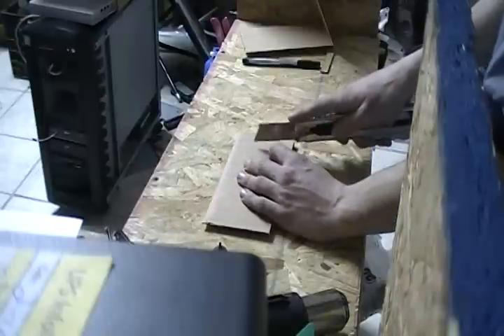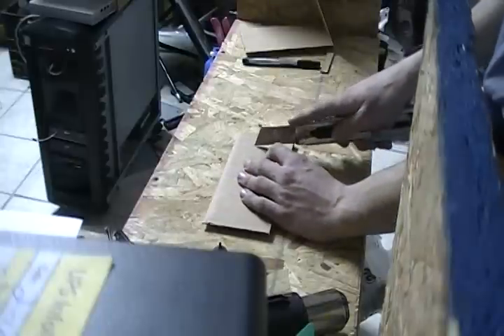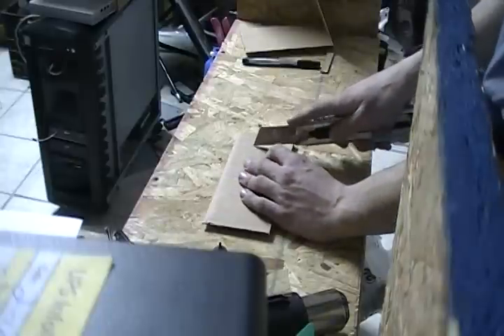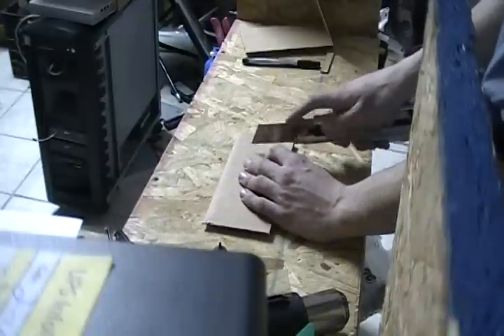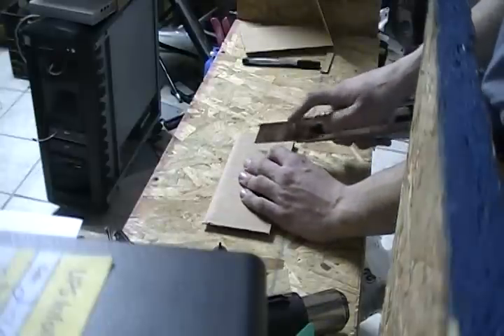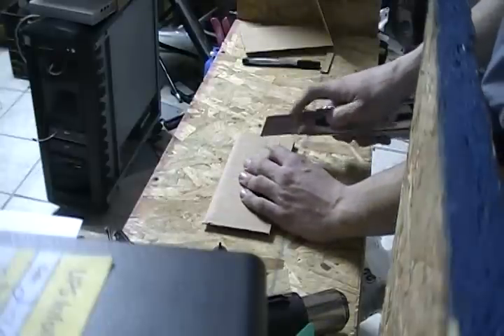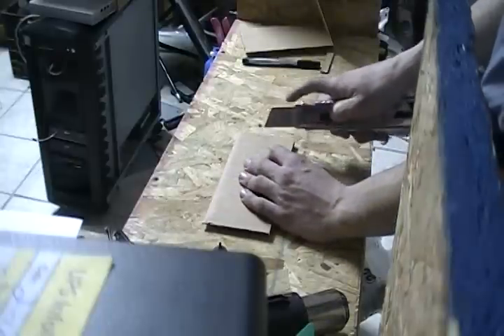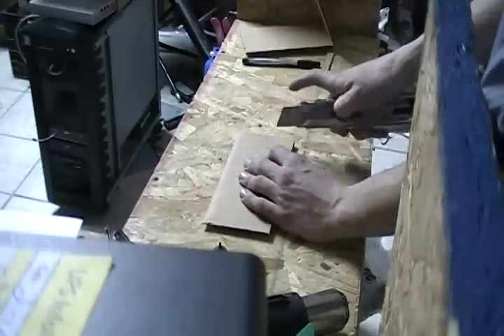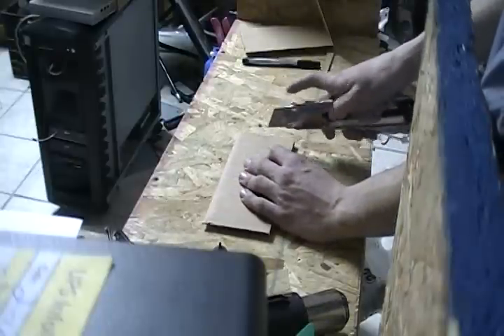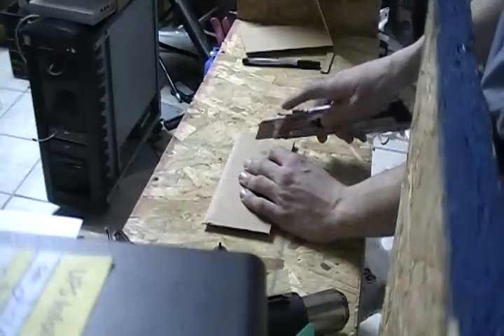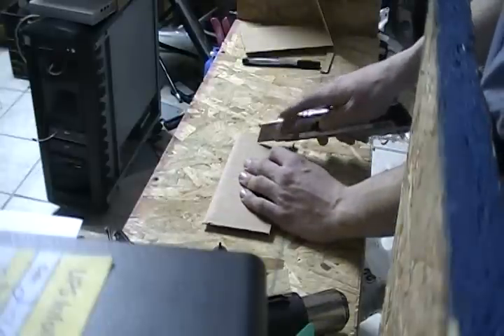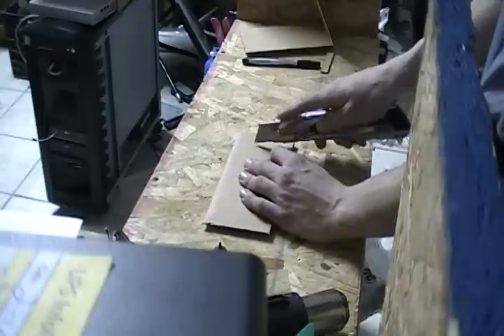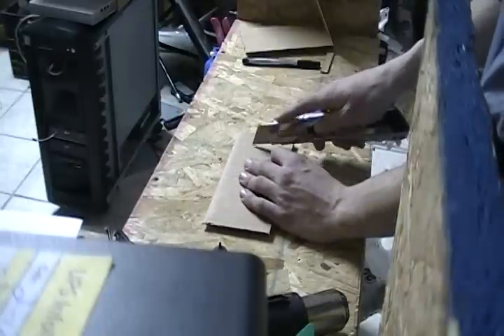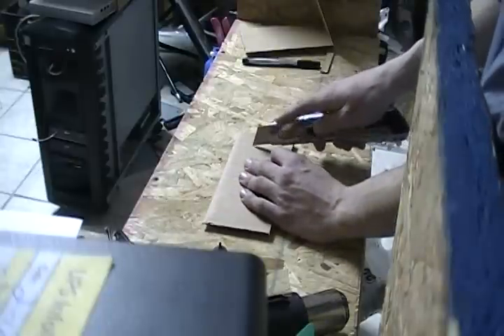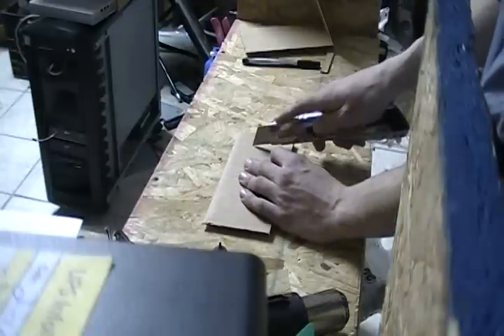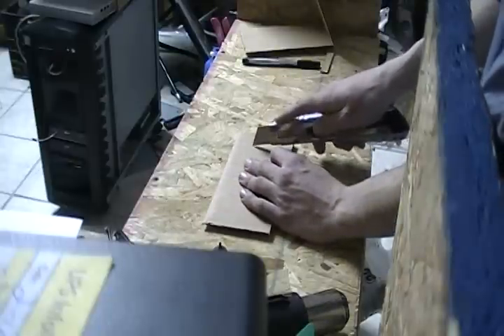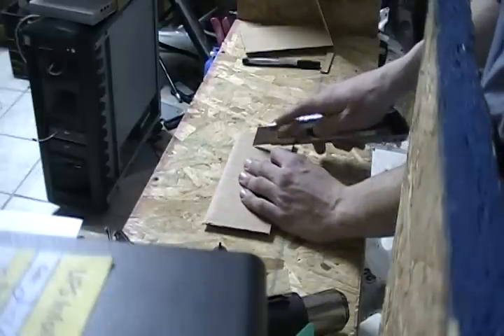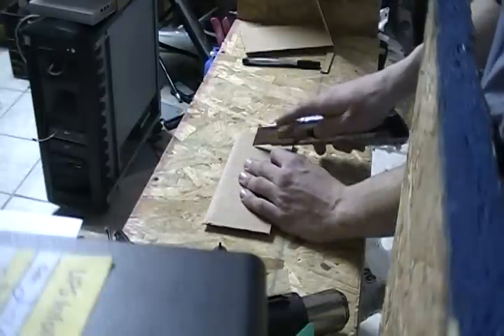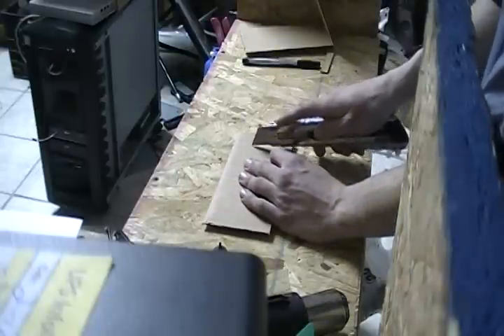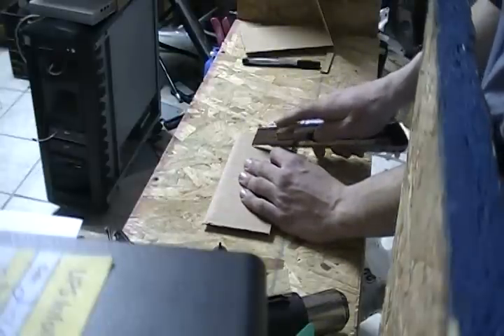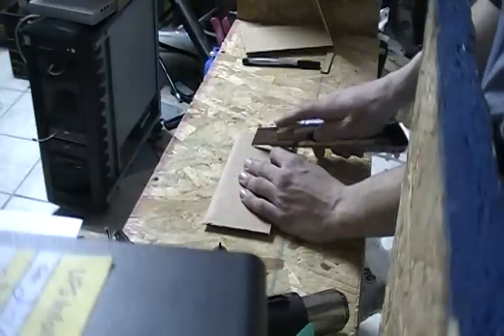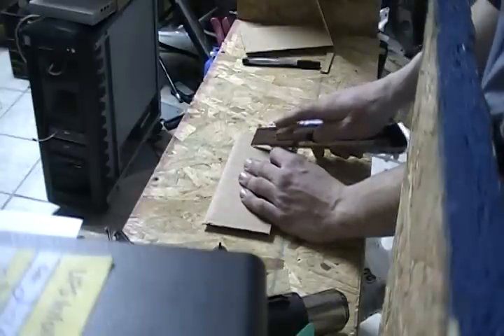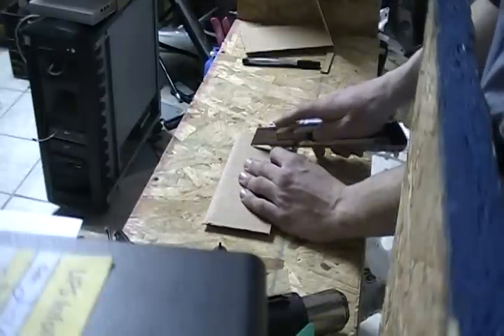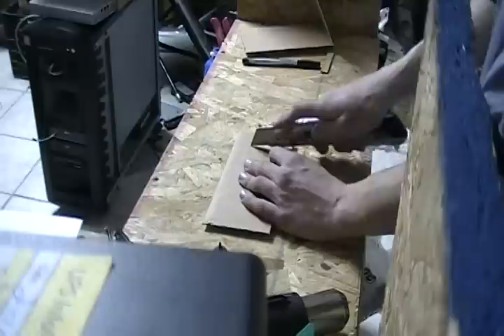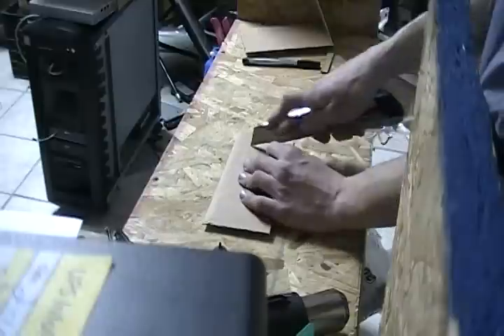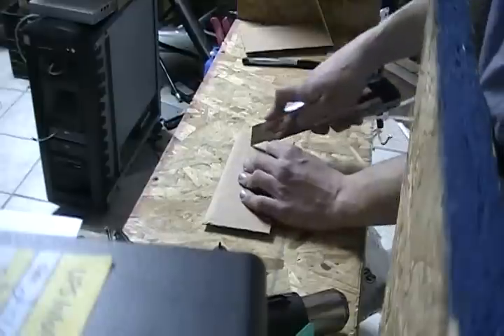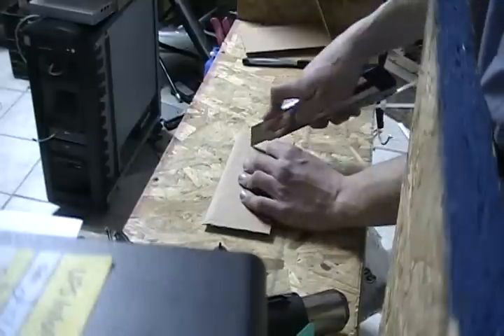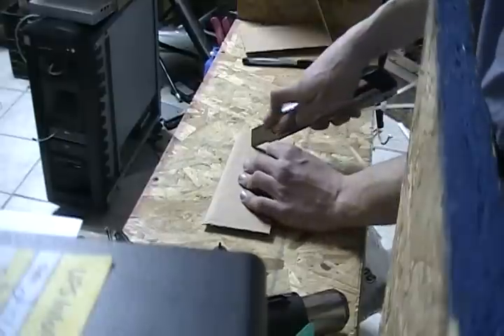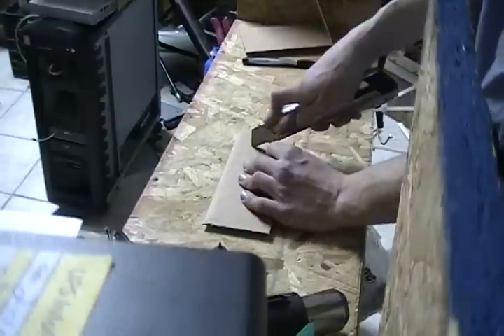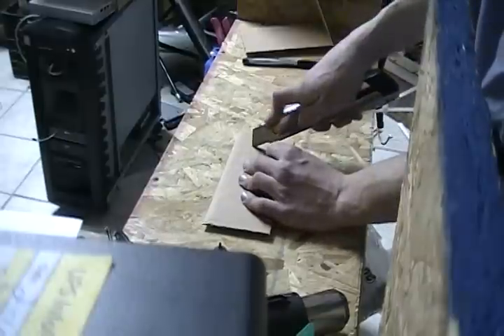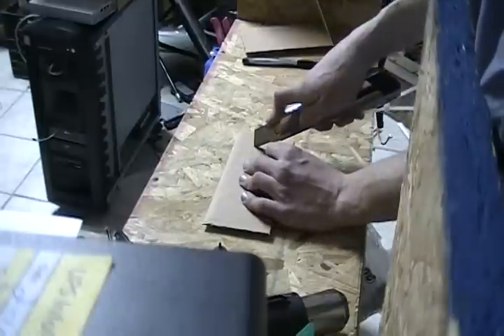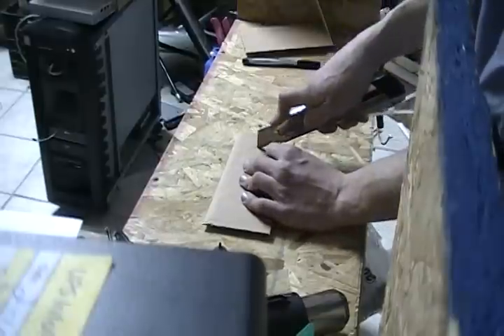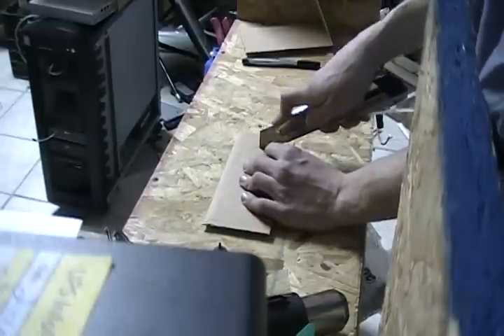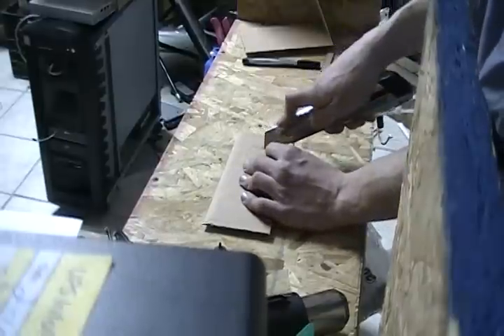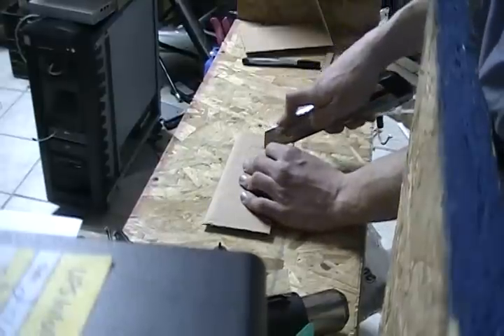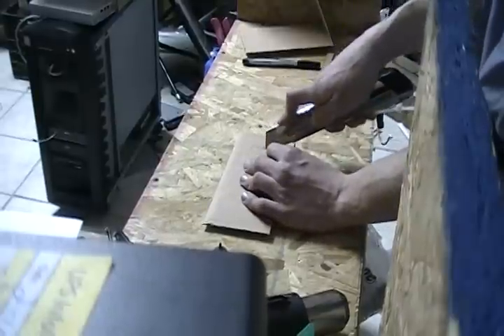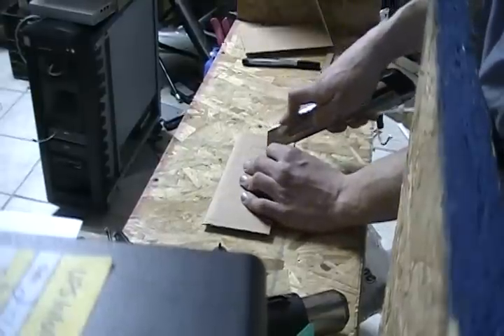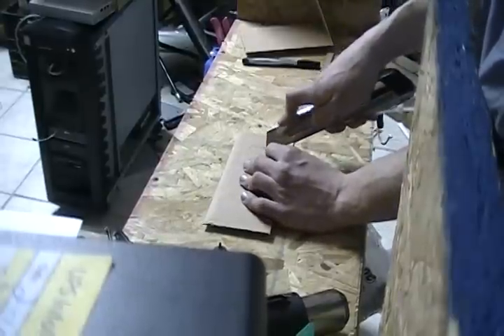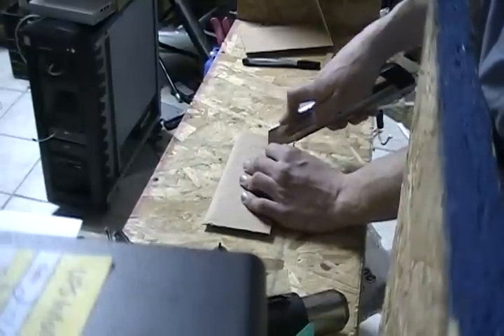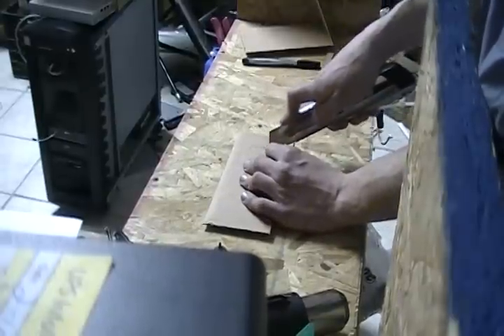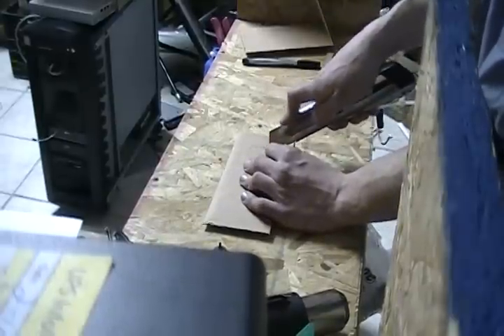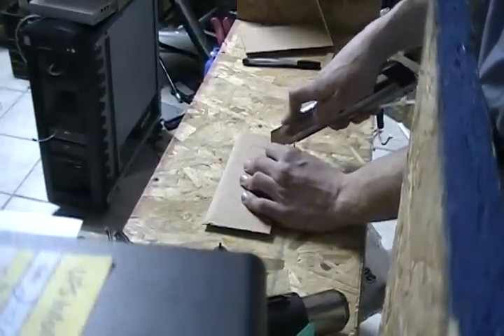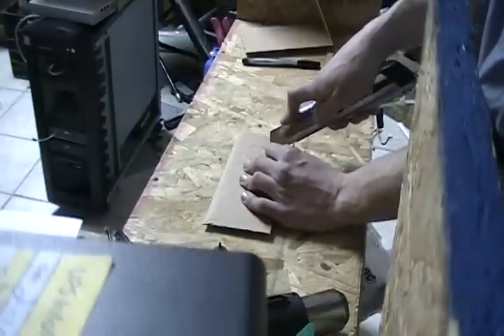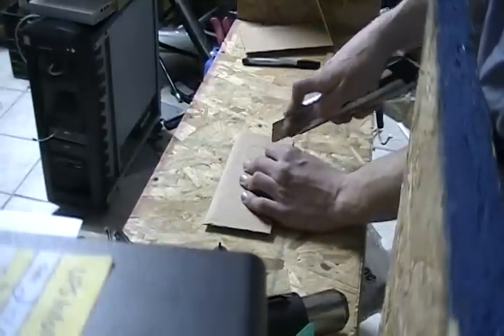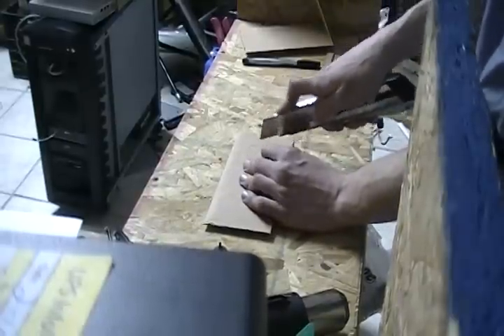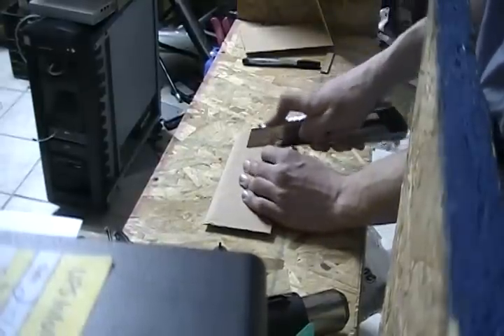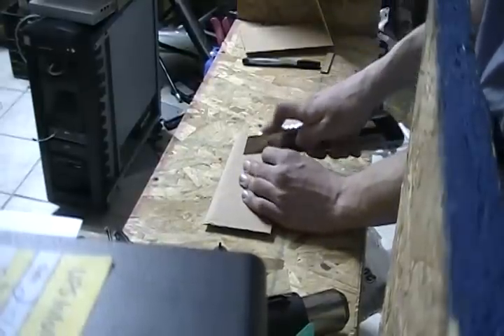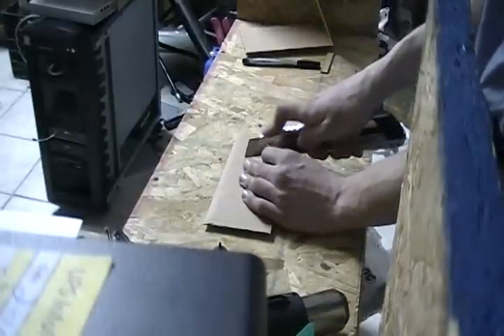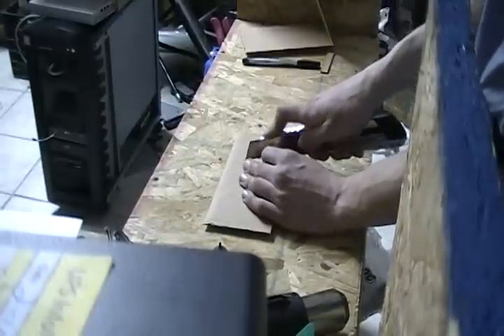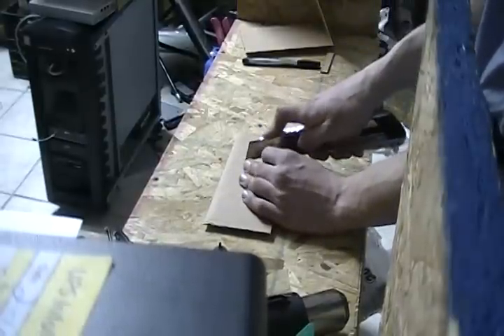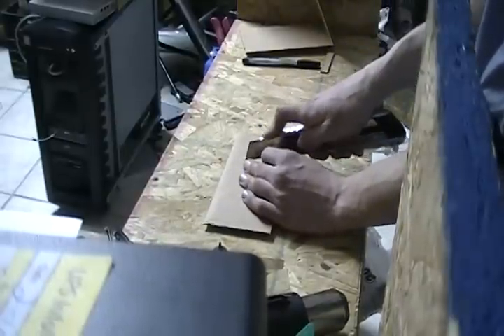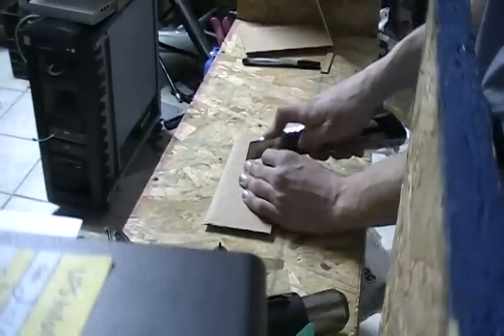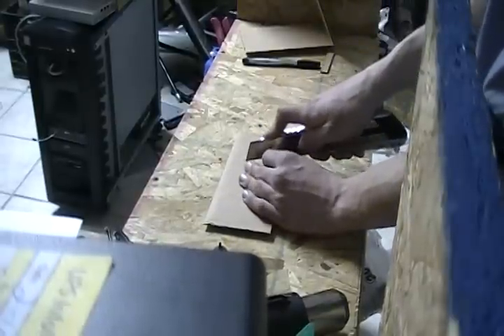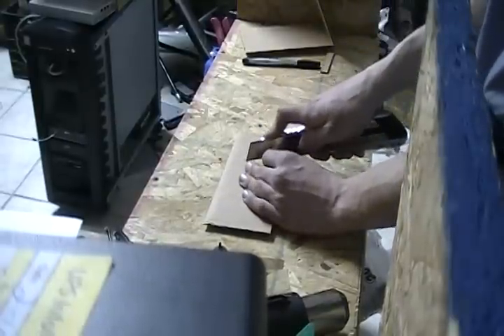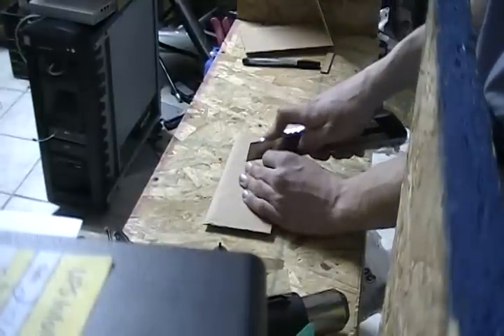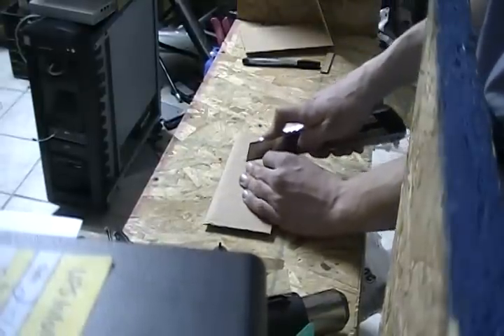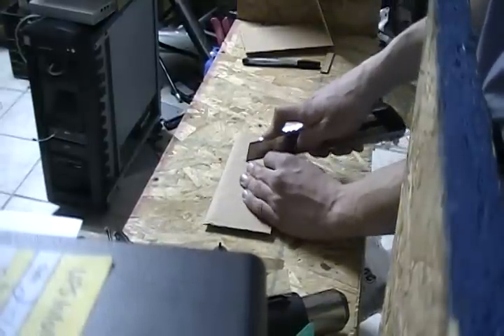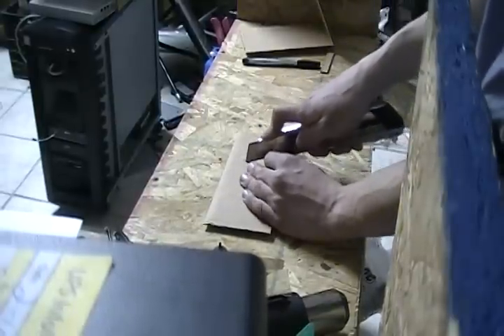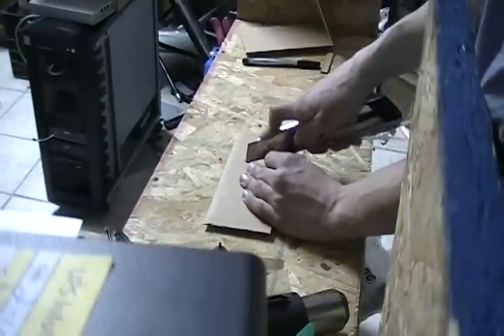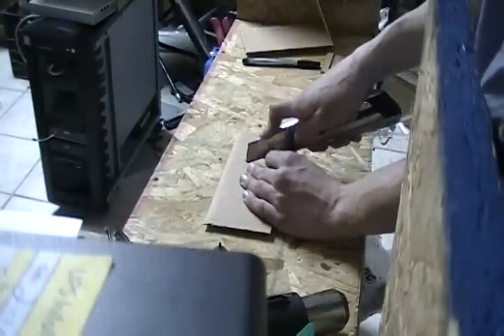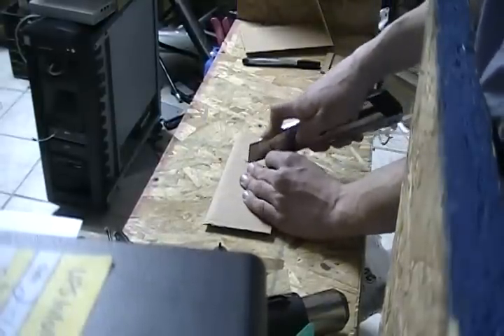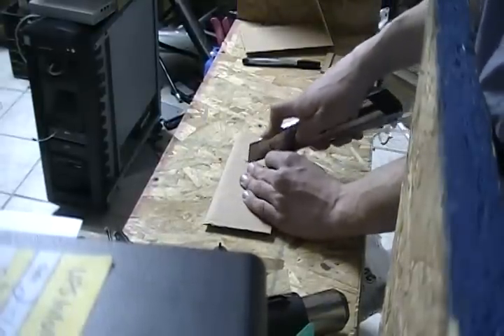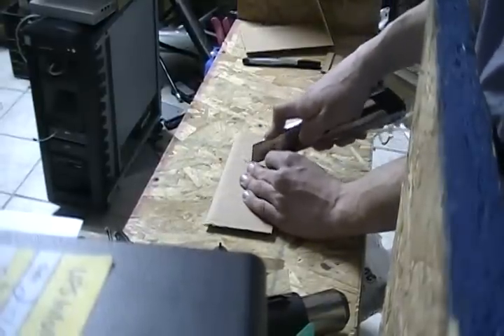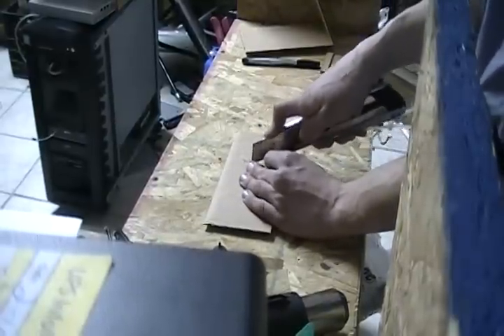Cut into the lines you marked in the cardboard, gradually cutting deeper with each pass, until two squares of cardboard can be removed.